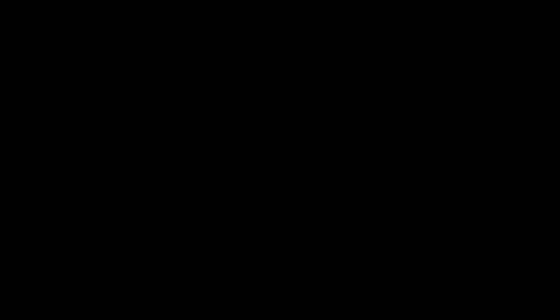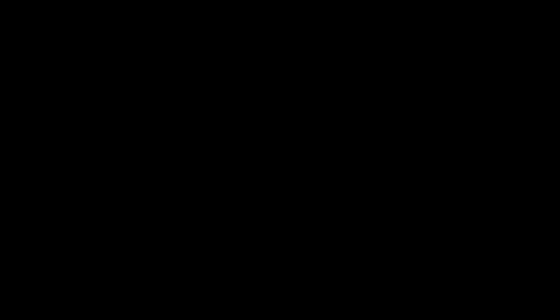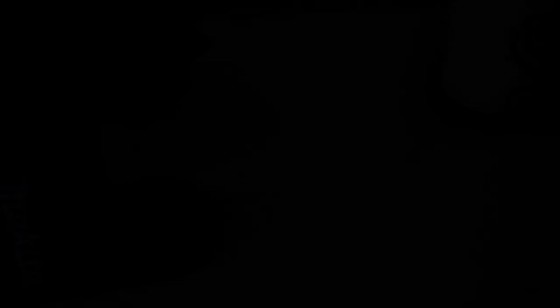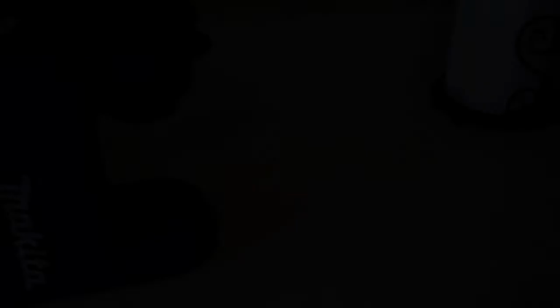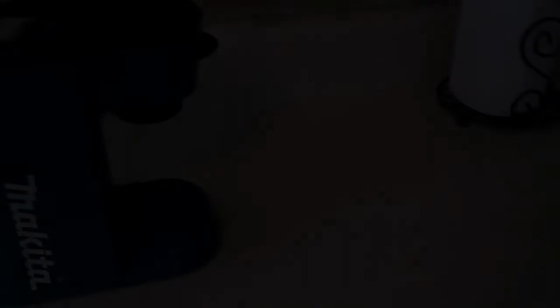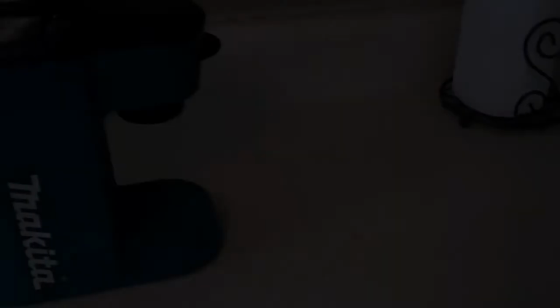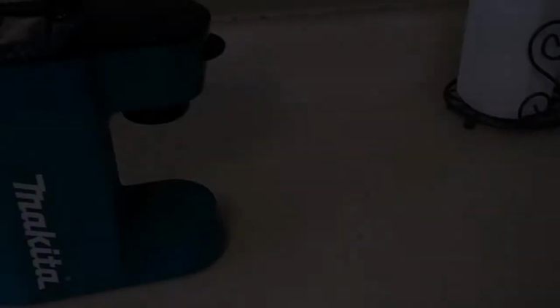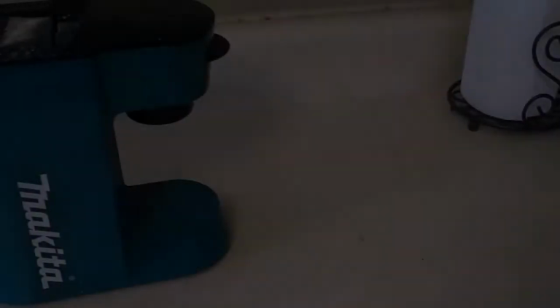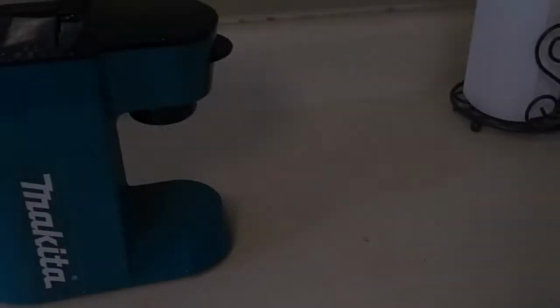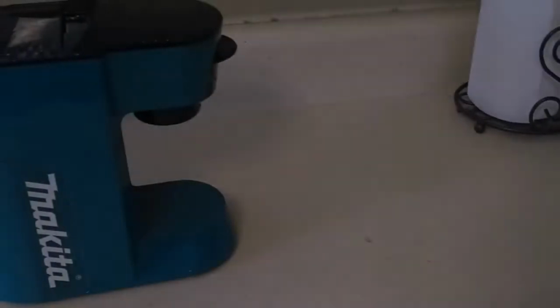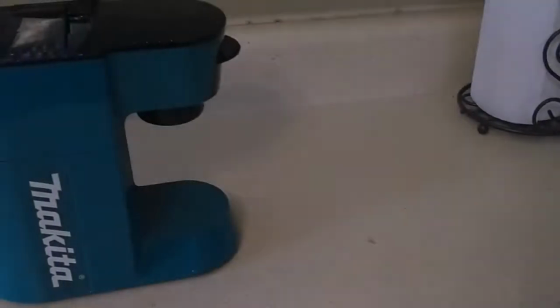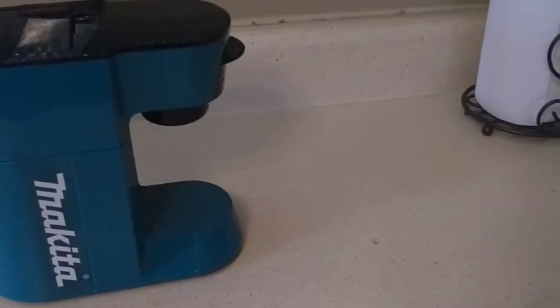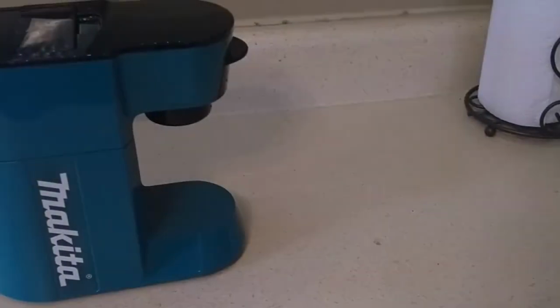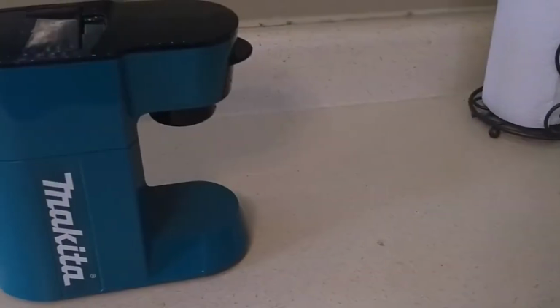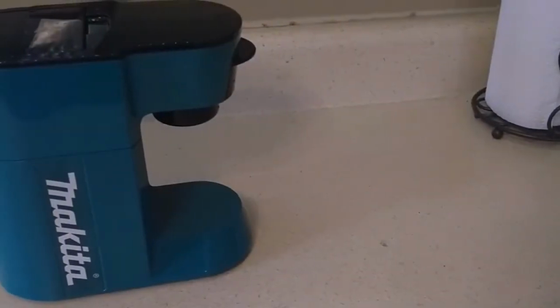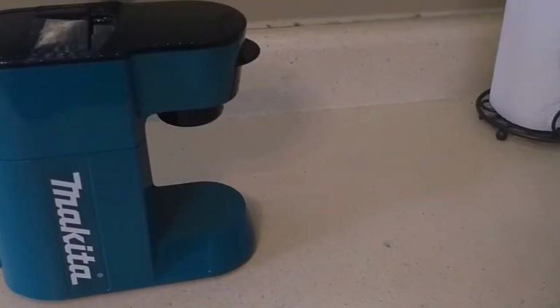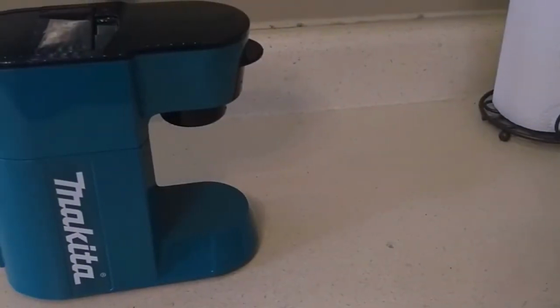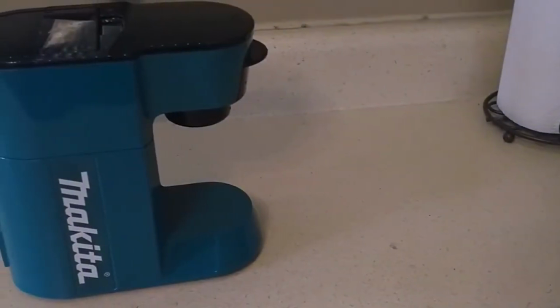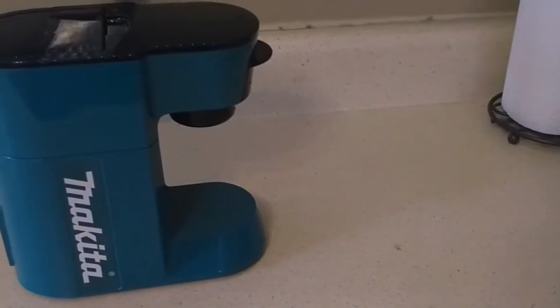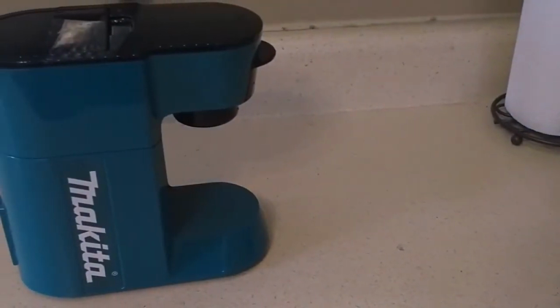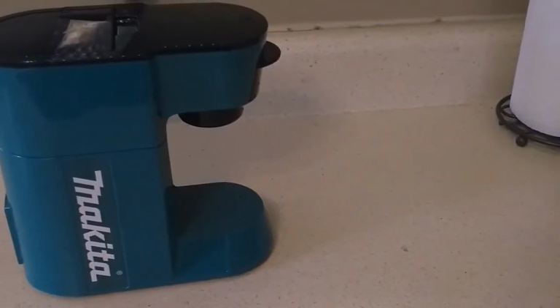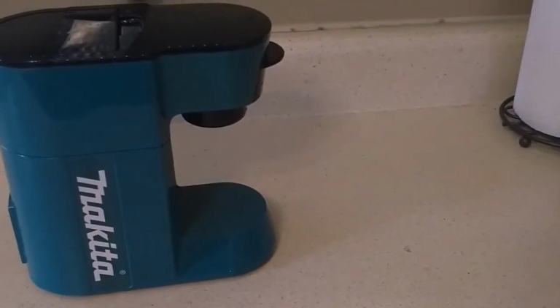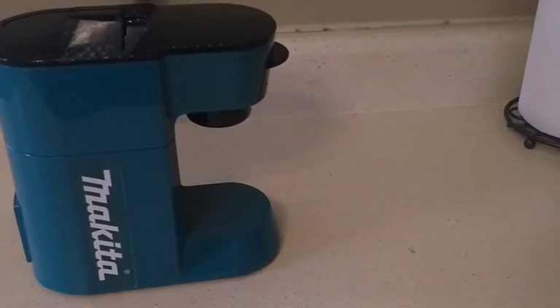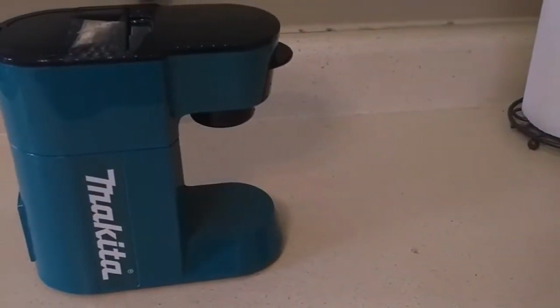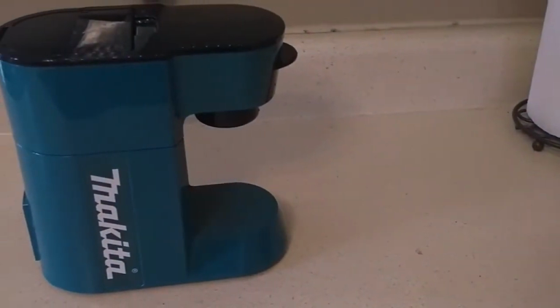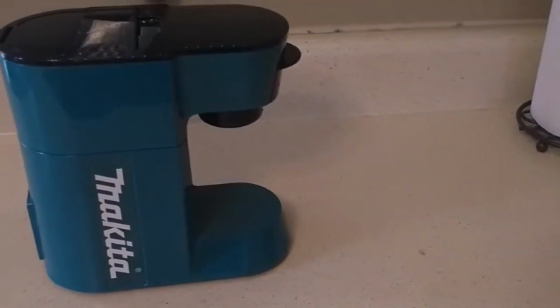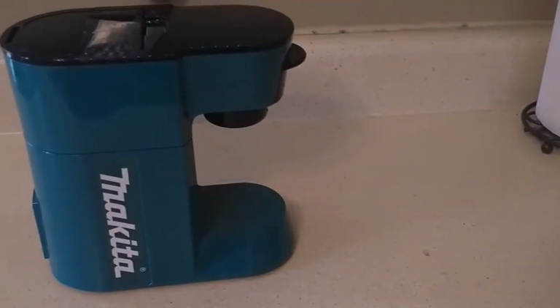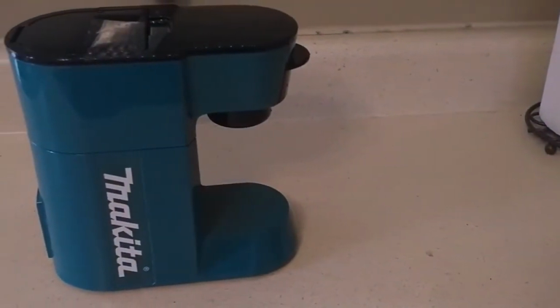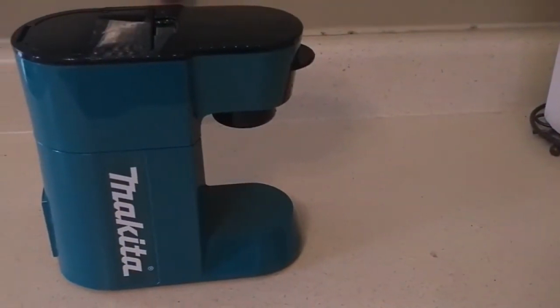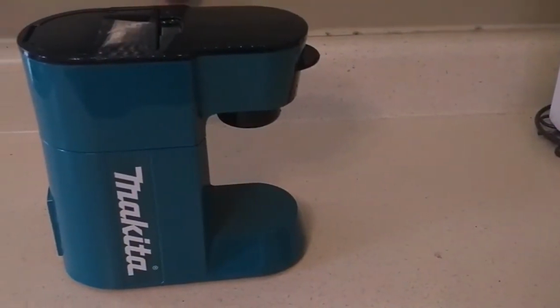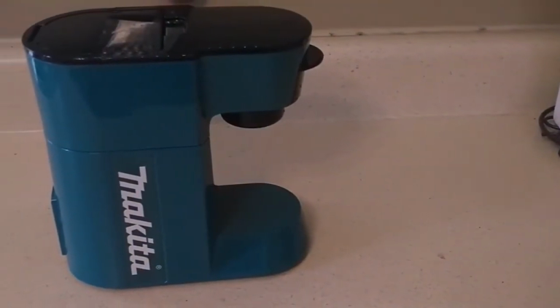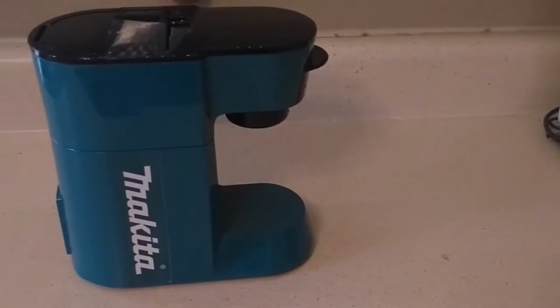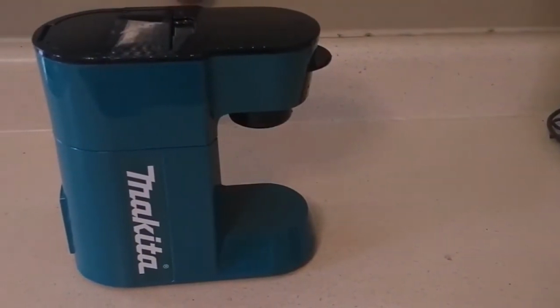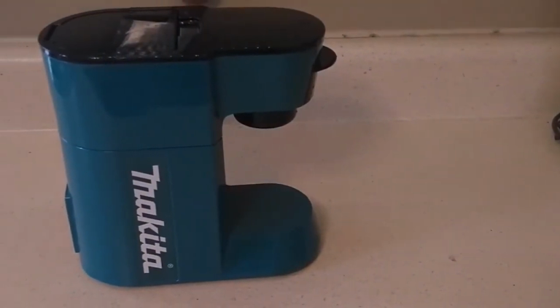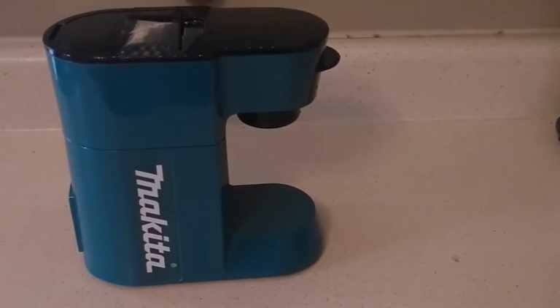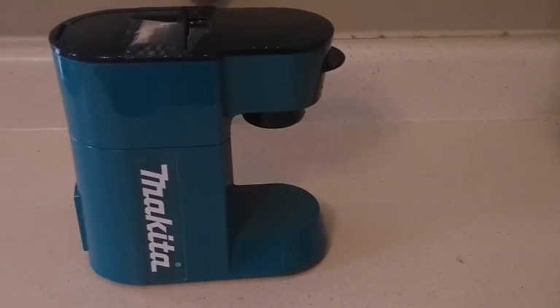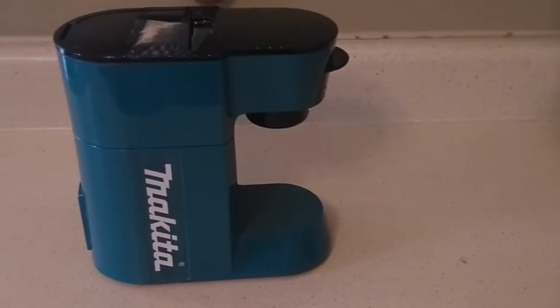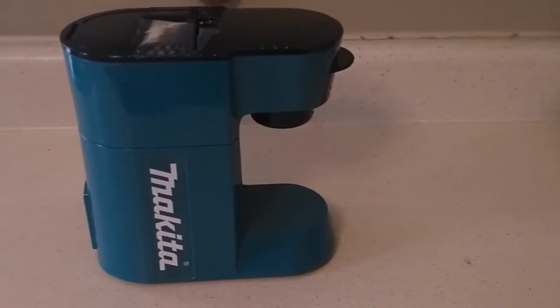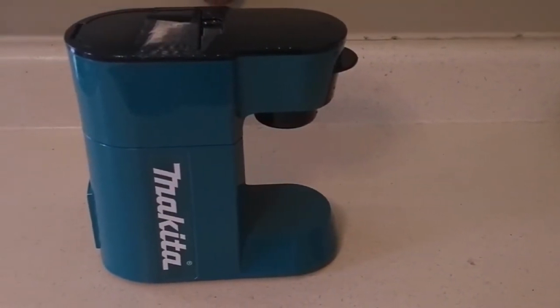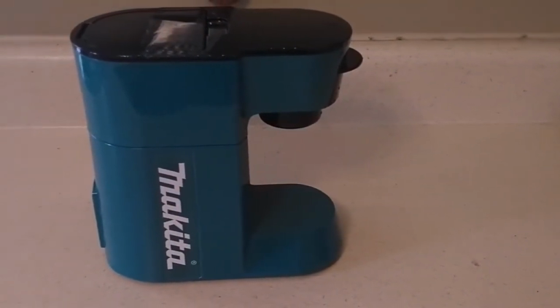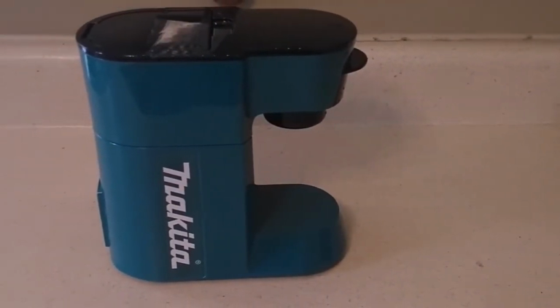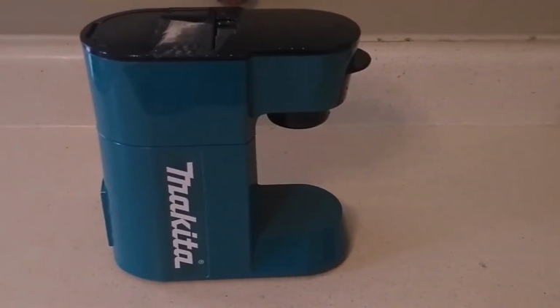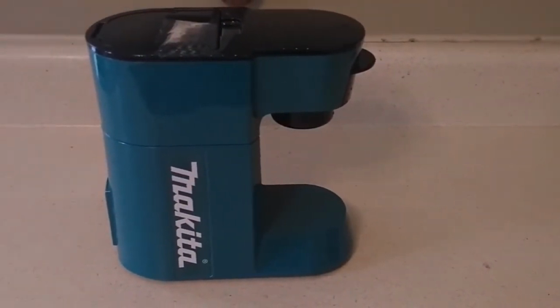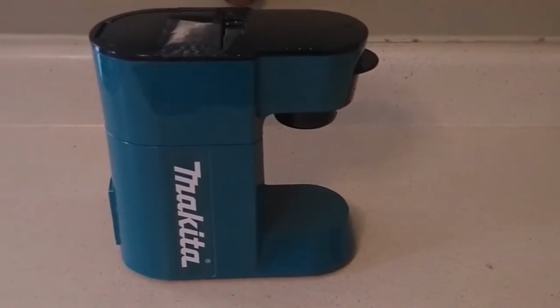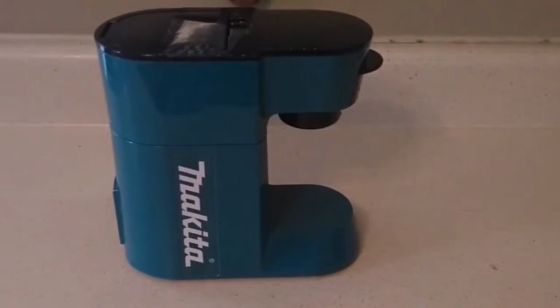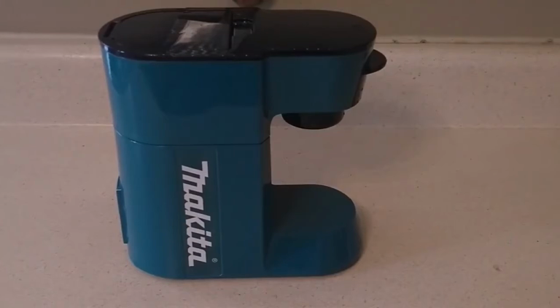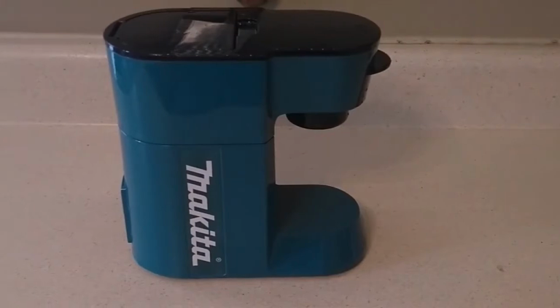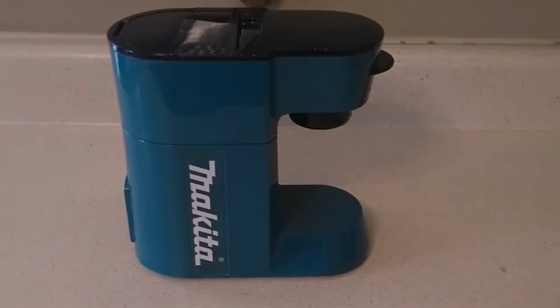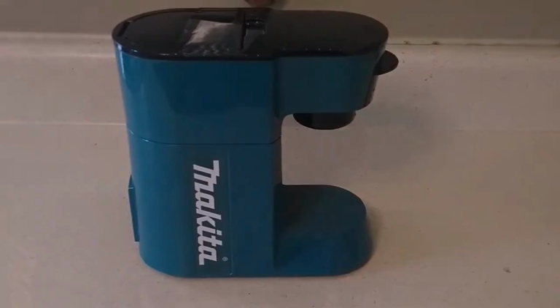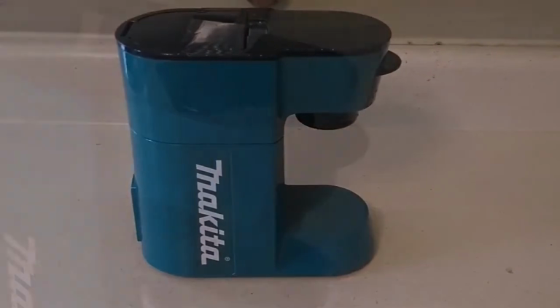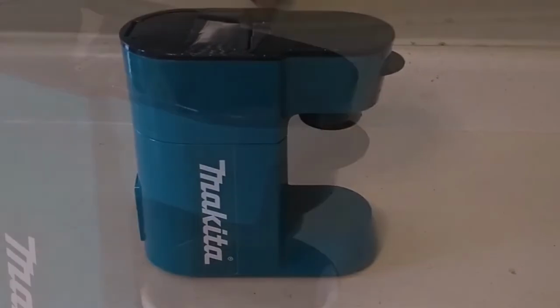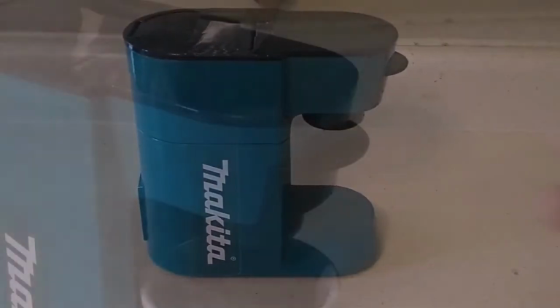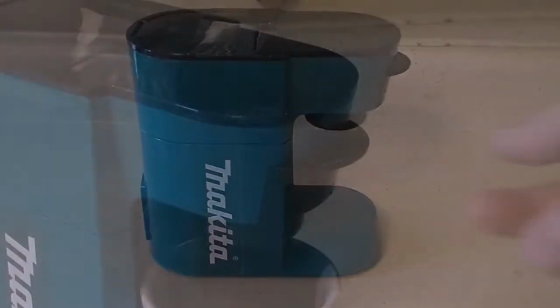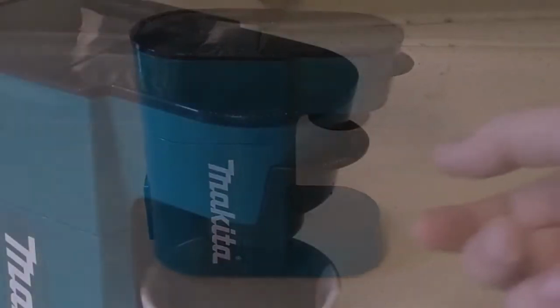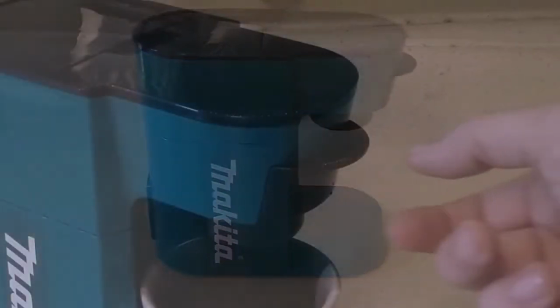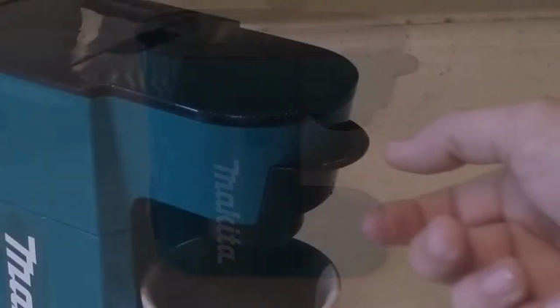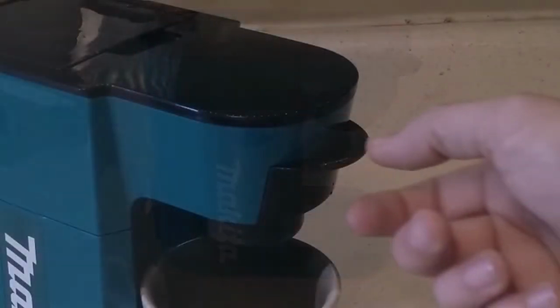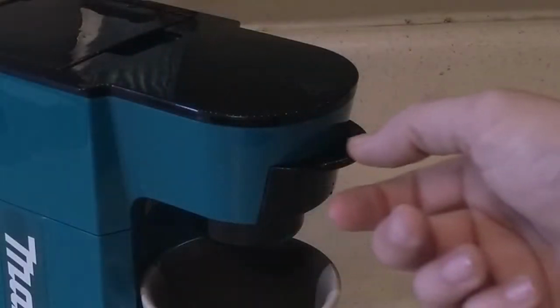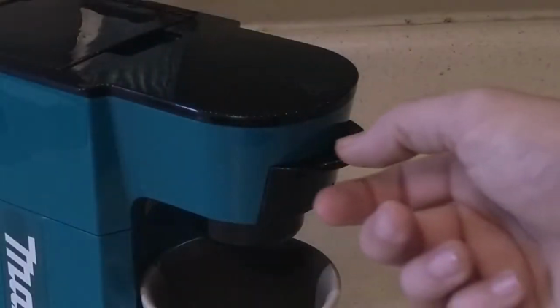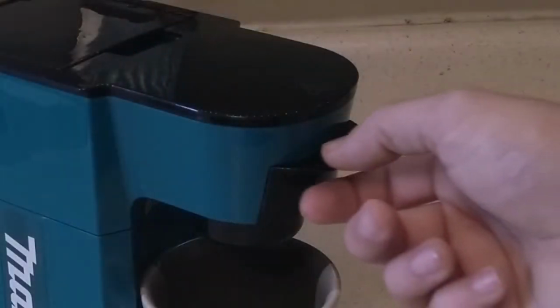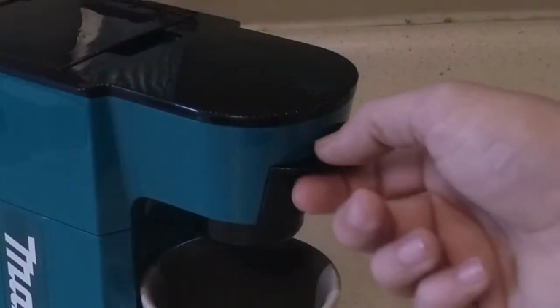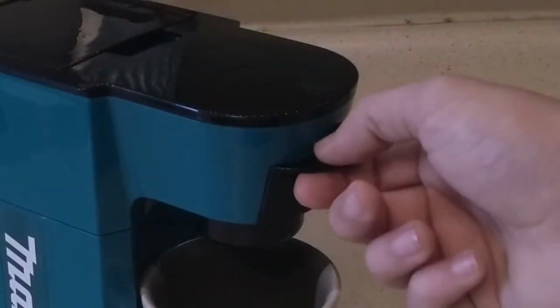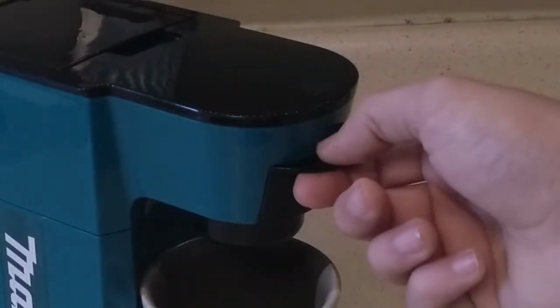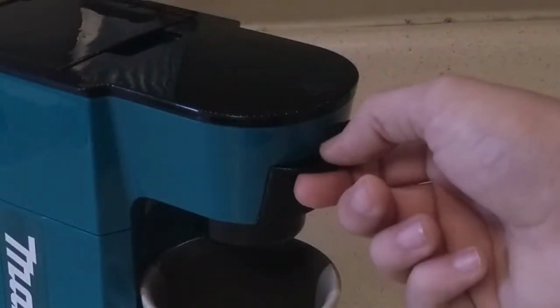Are you at a job site often, going camping, or just tired of waiting in line at the coffee shop? That's where the Makita Coffee Maker comes in.